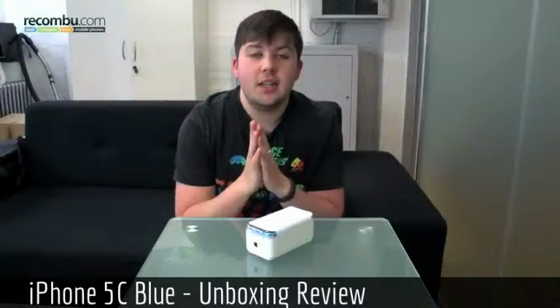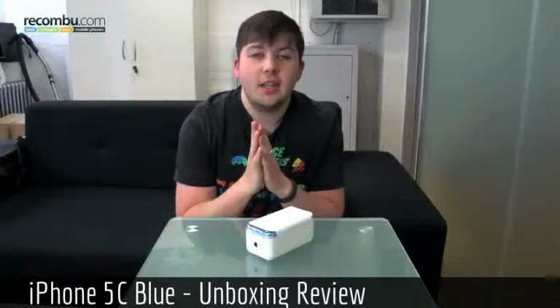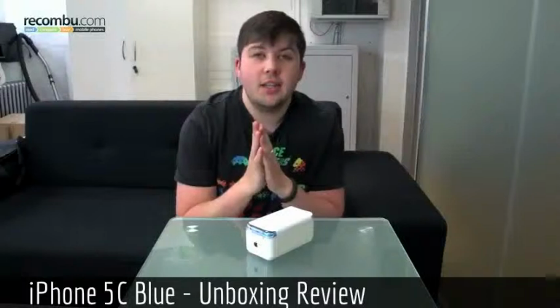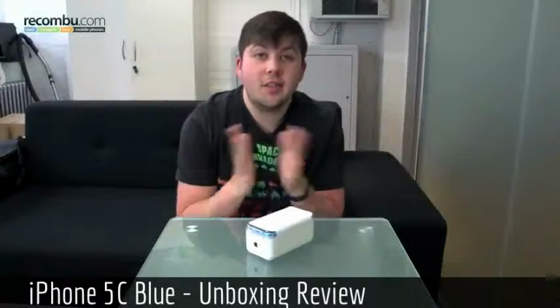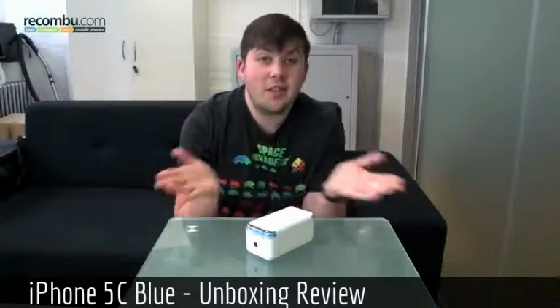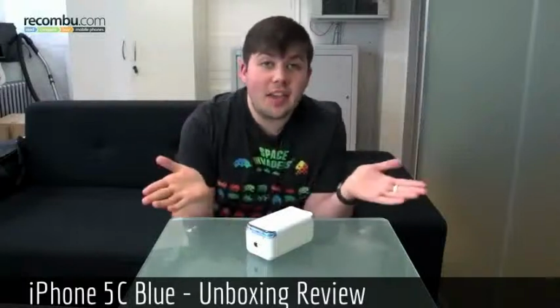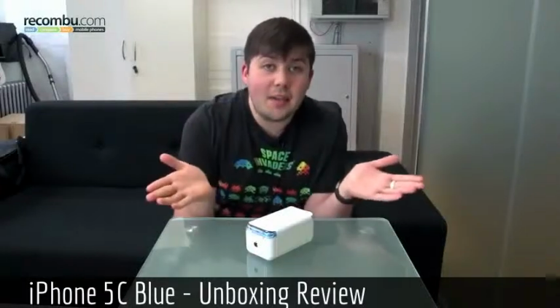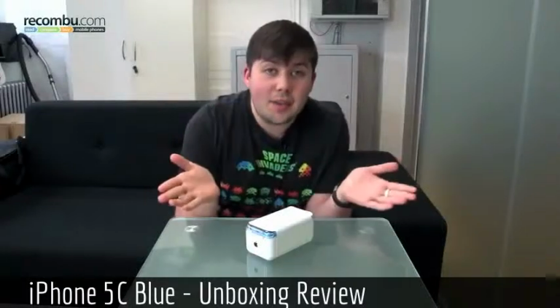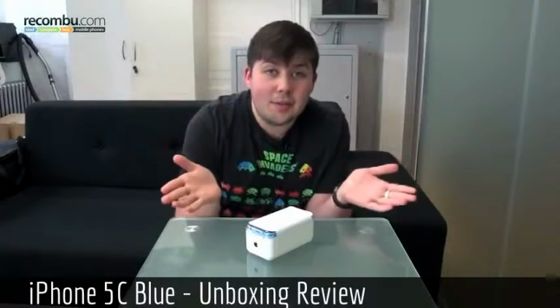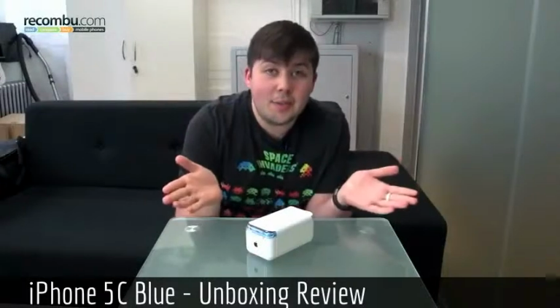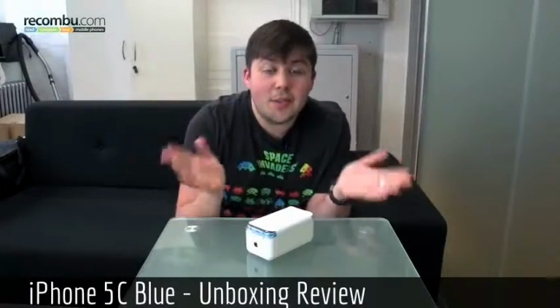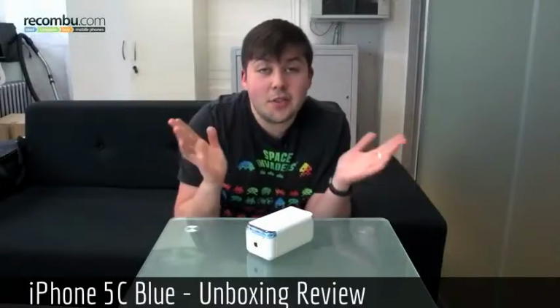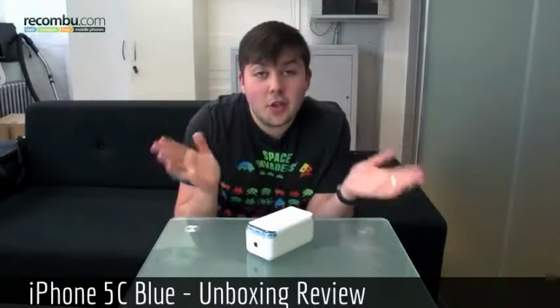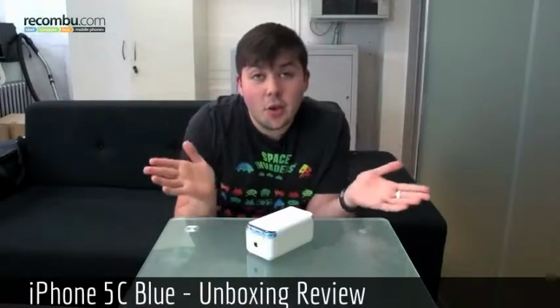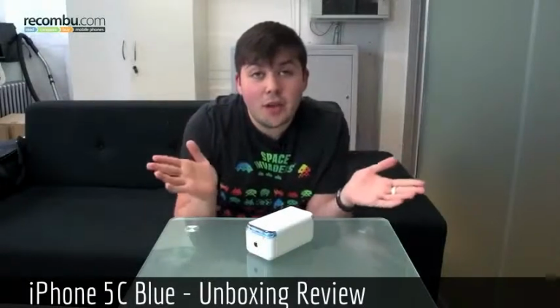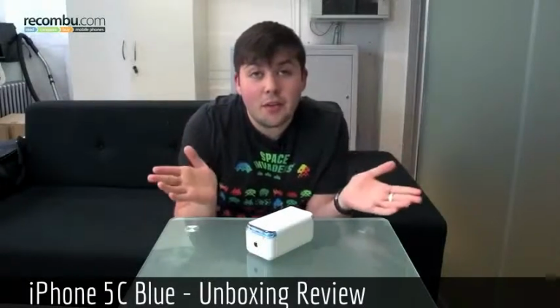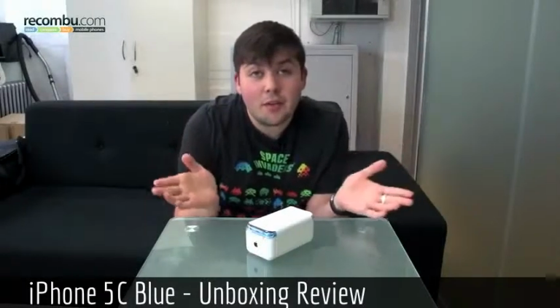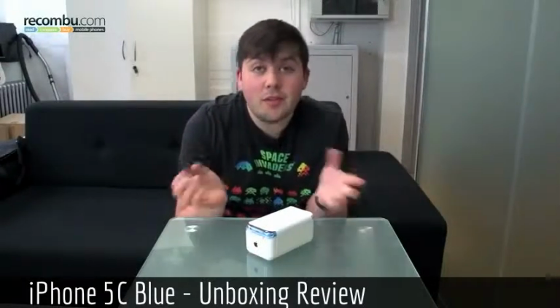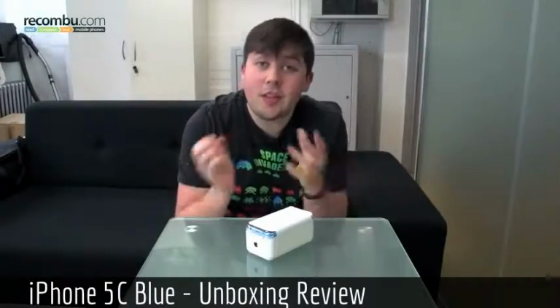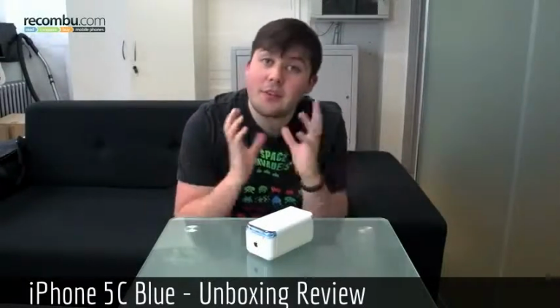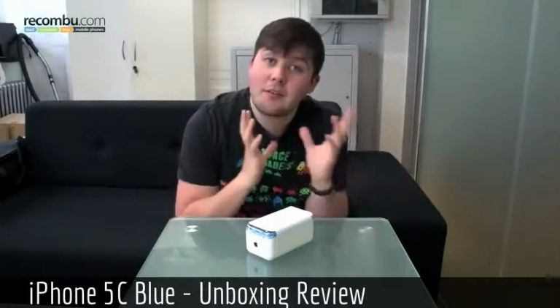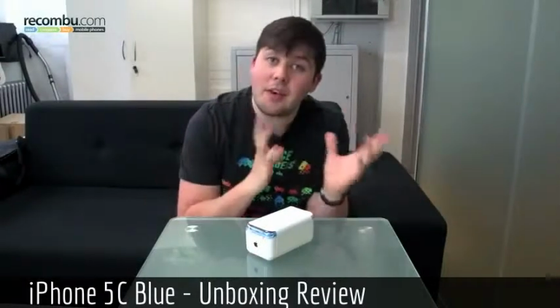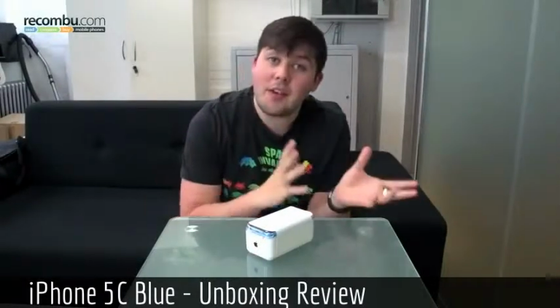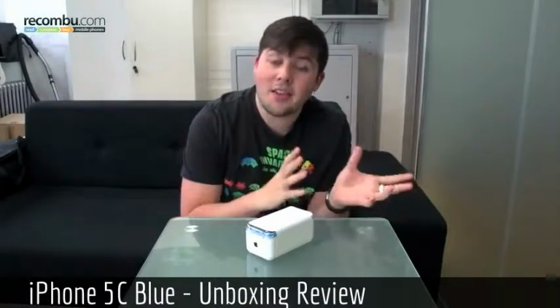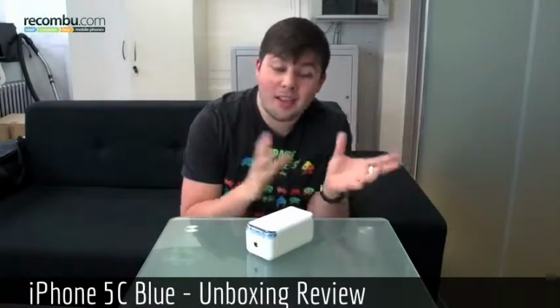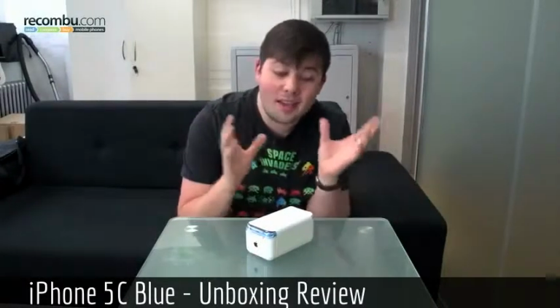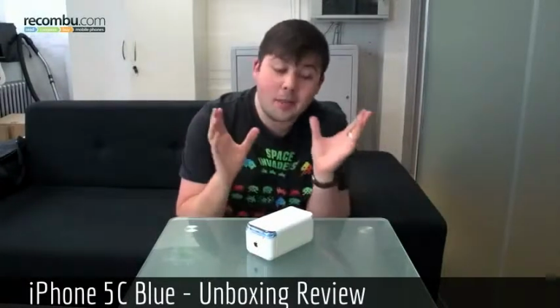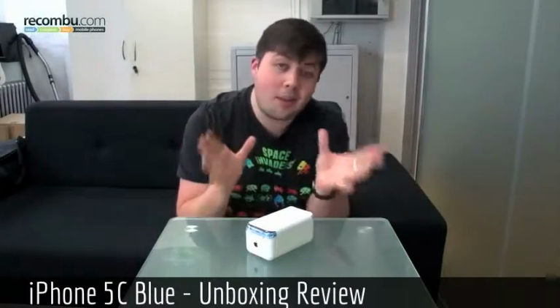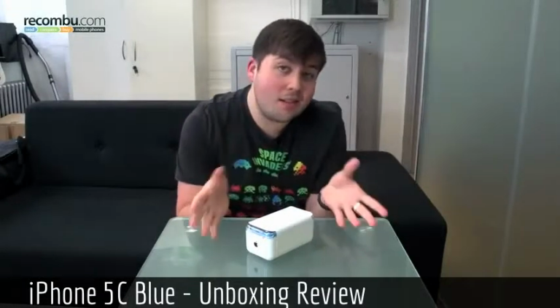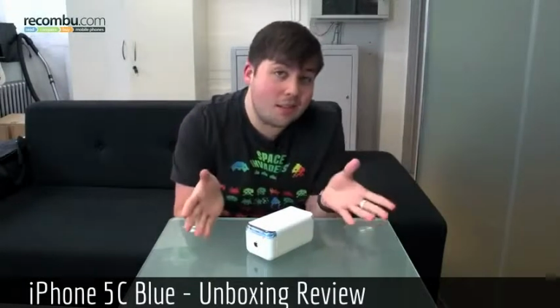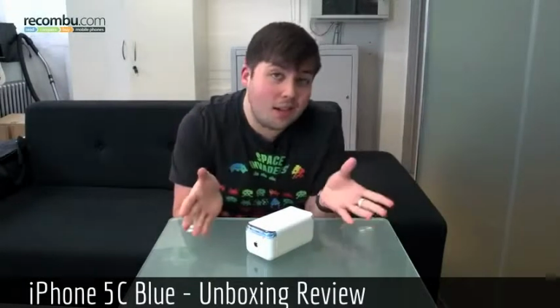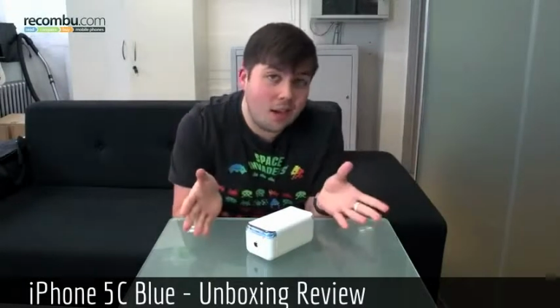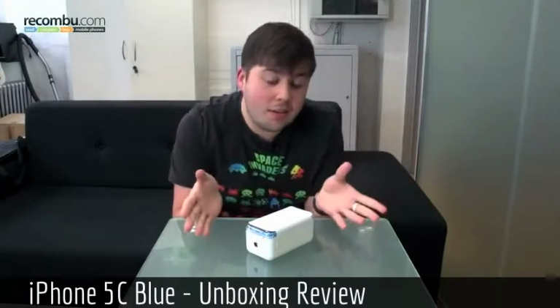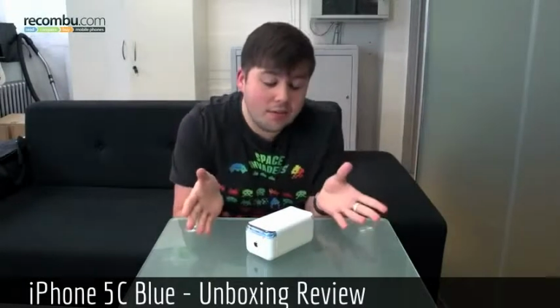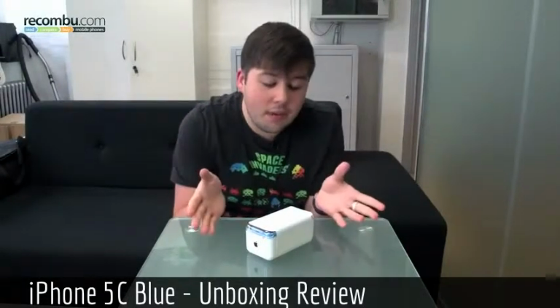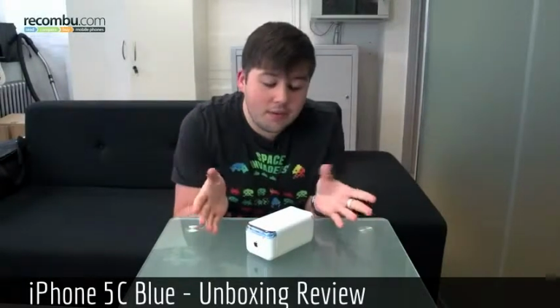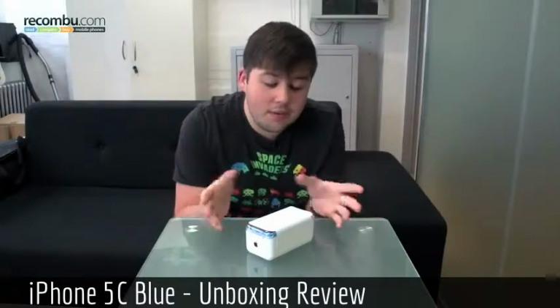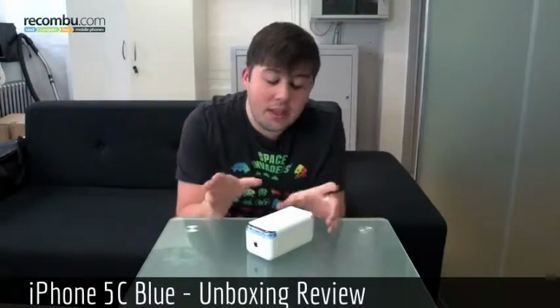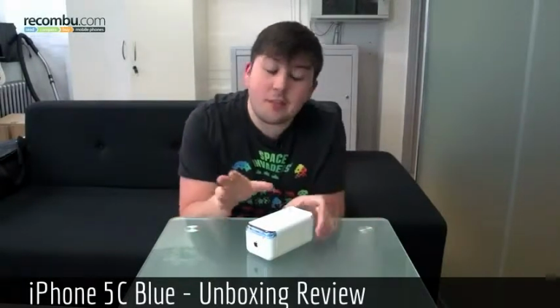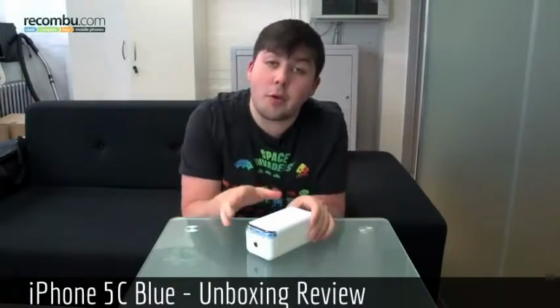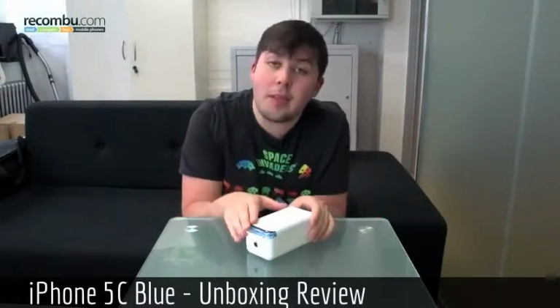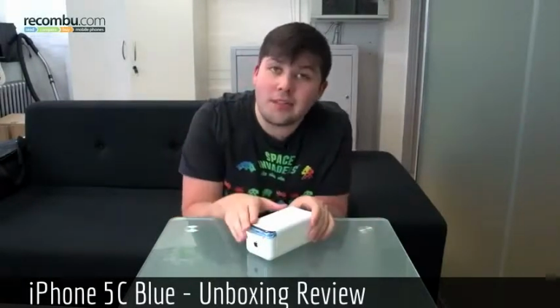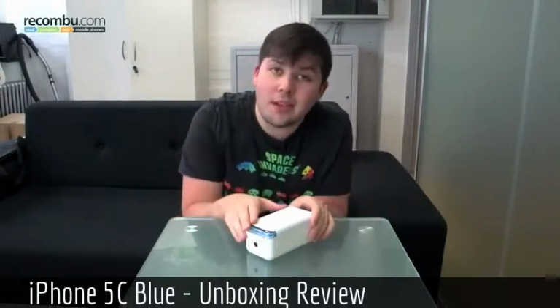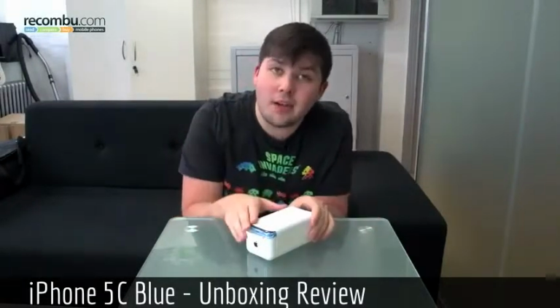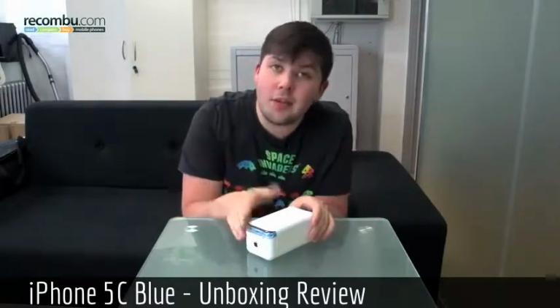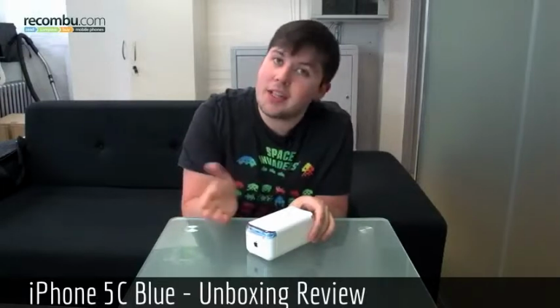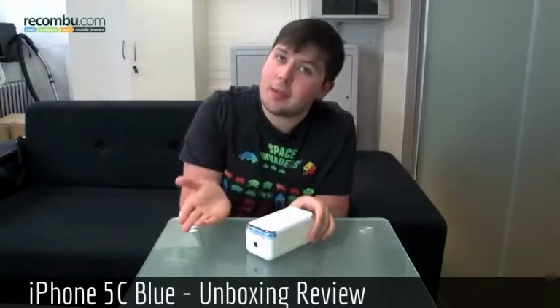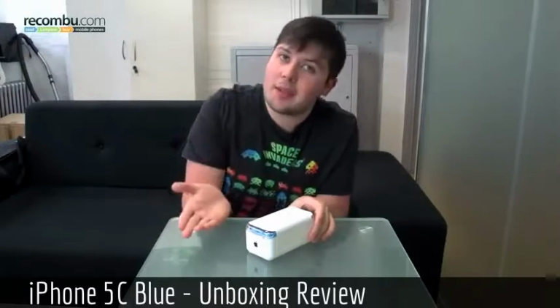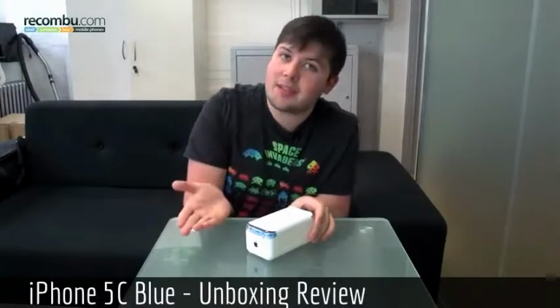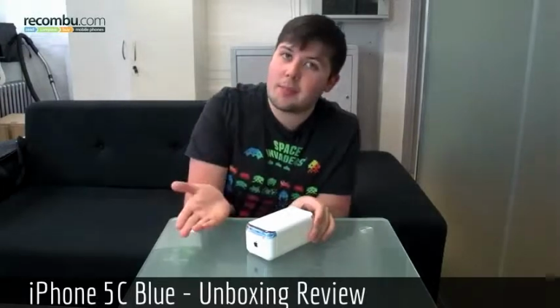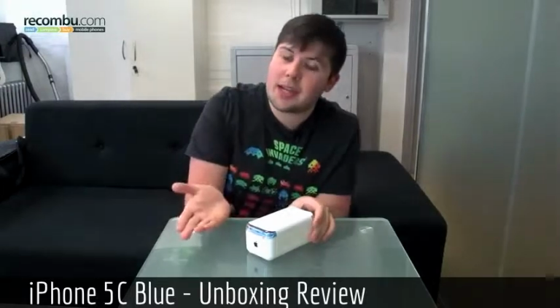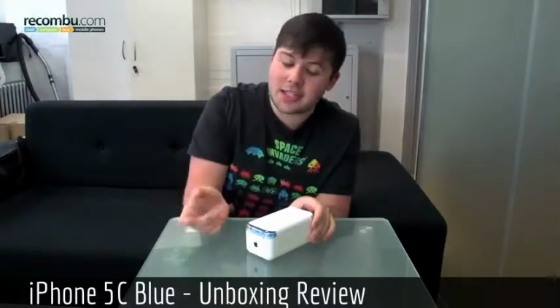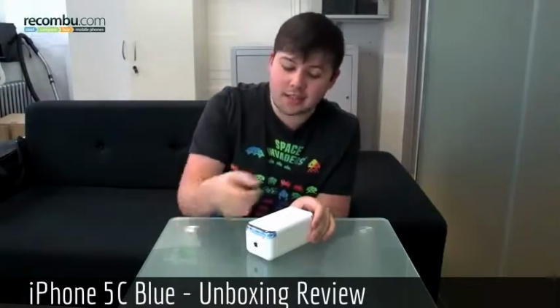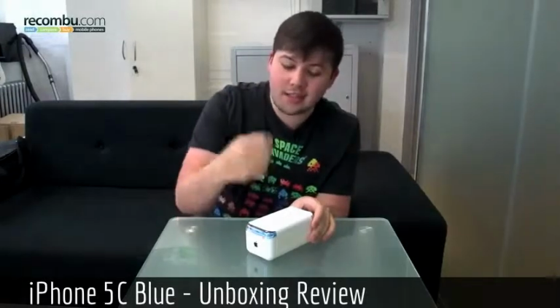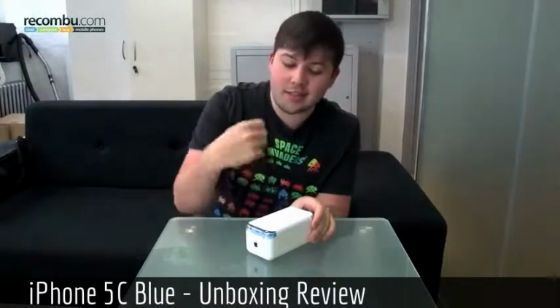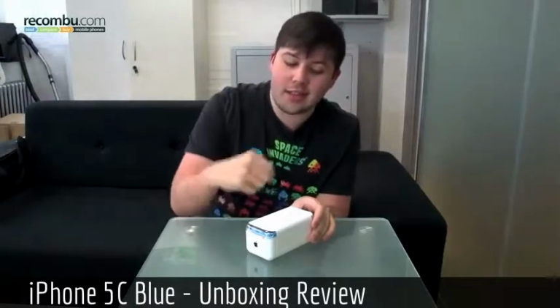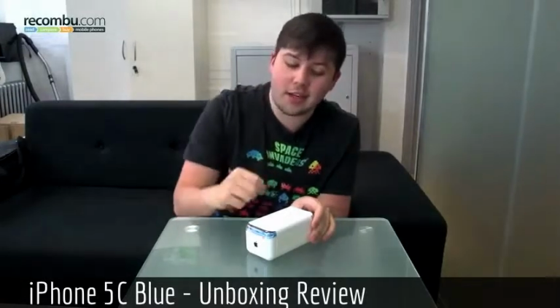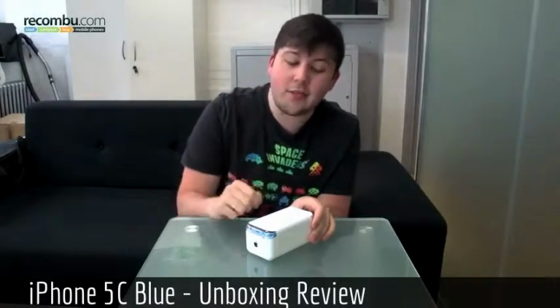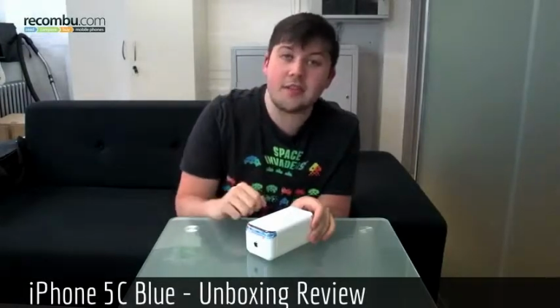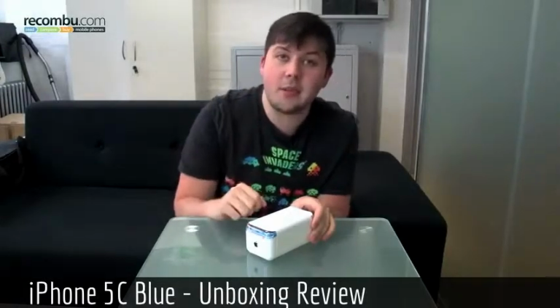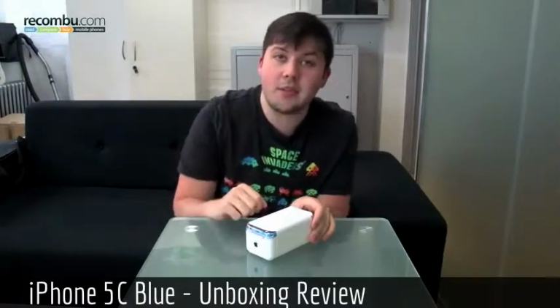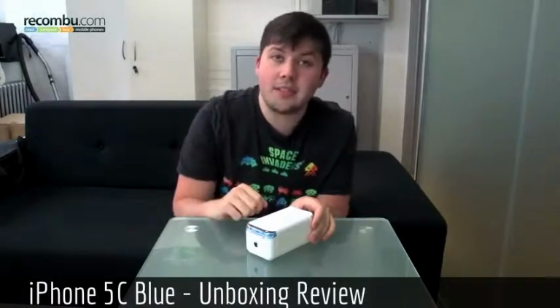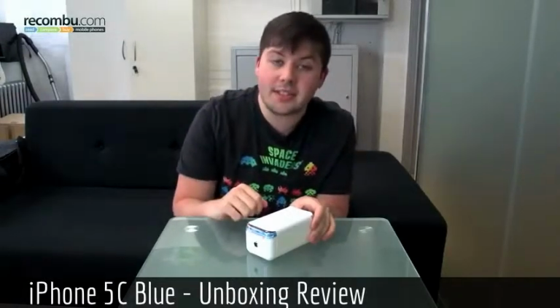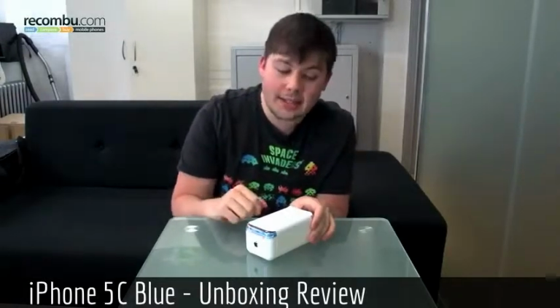So this year Apple have produced two iPhones, the iPhone 5S and the plastic iPhone 5C, and for a plastic iPhone you get plastic packaging, so let's take it off and see what's inside.